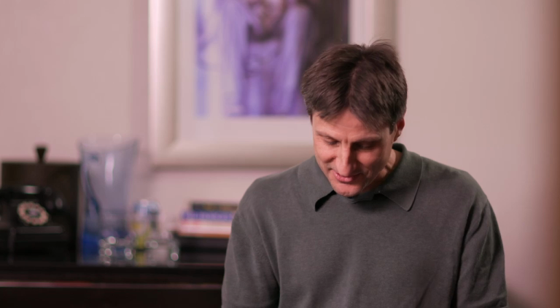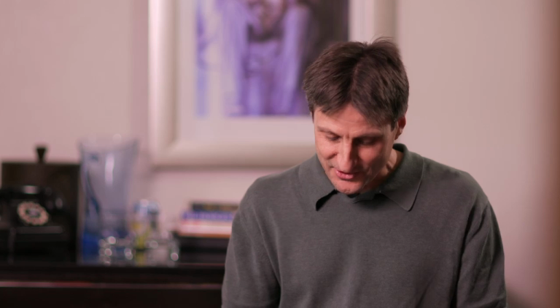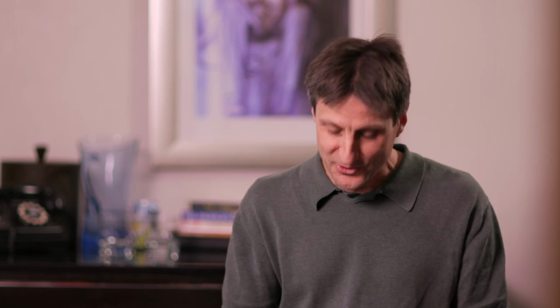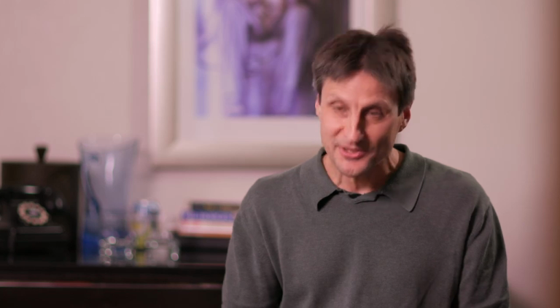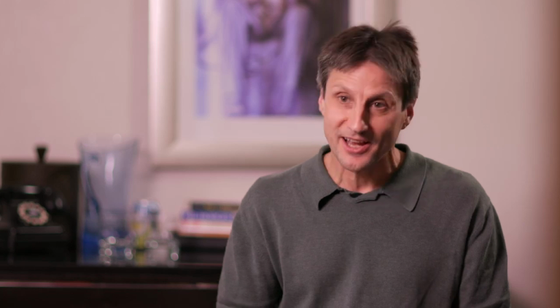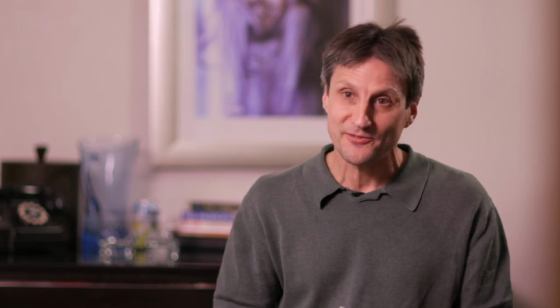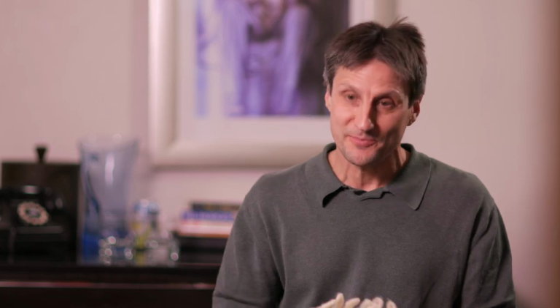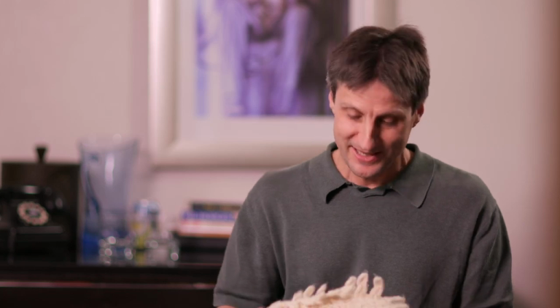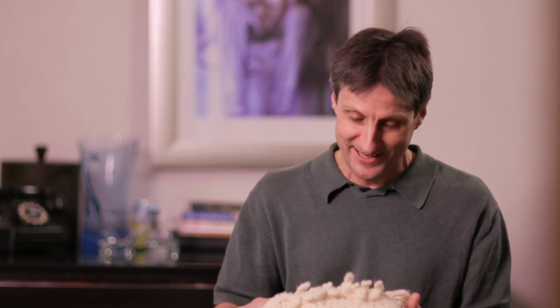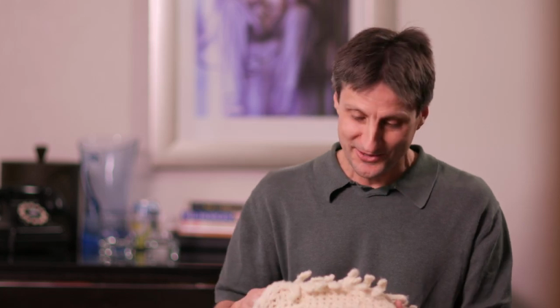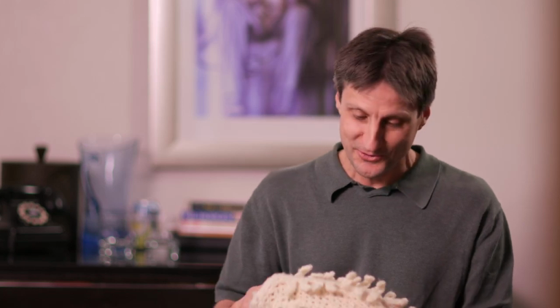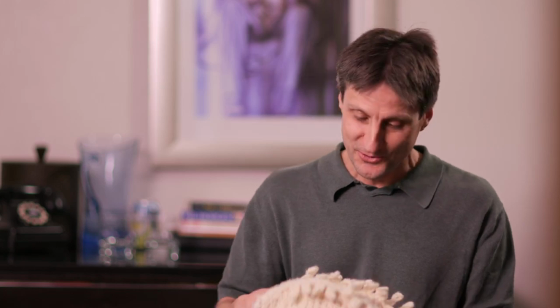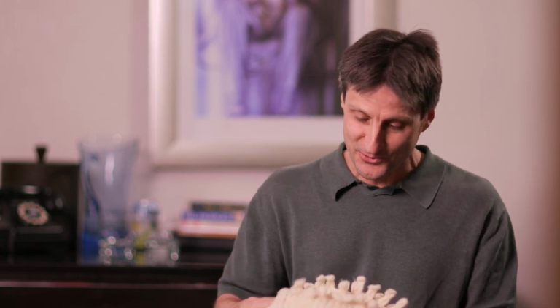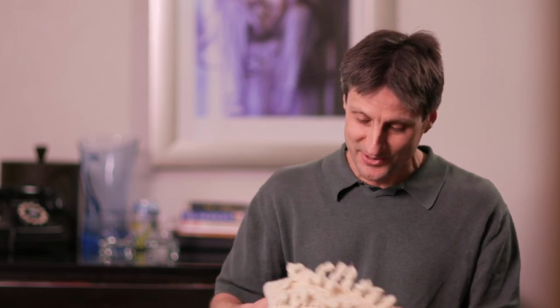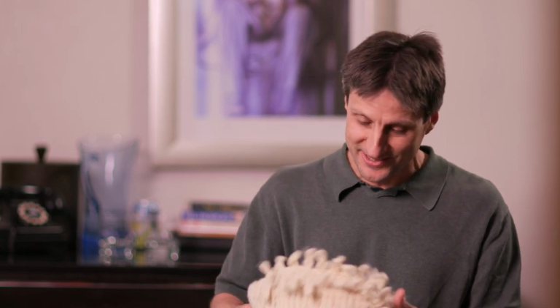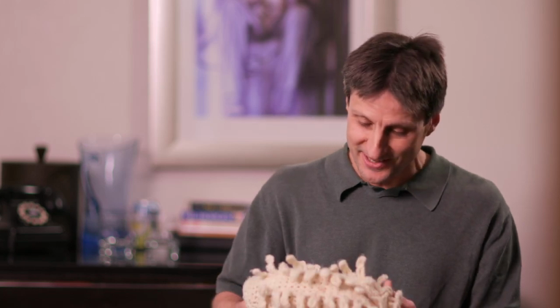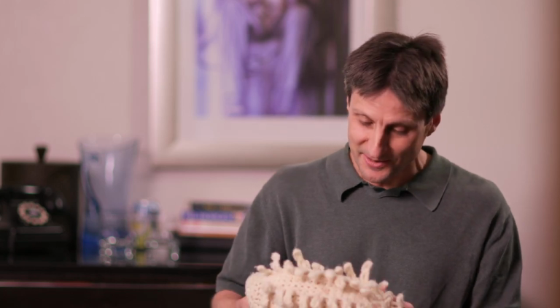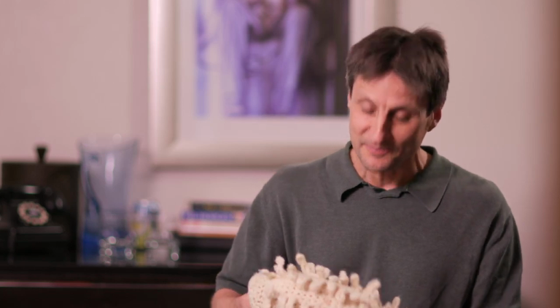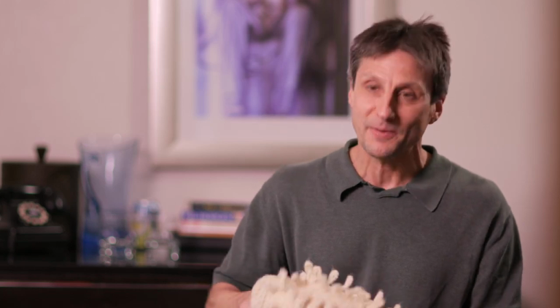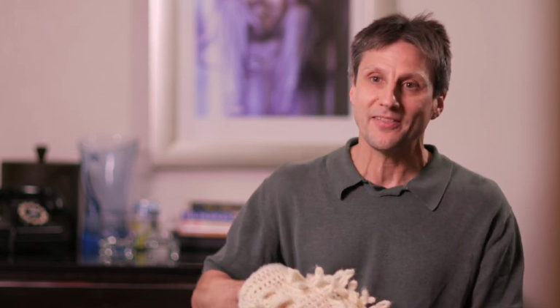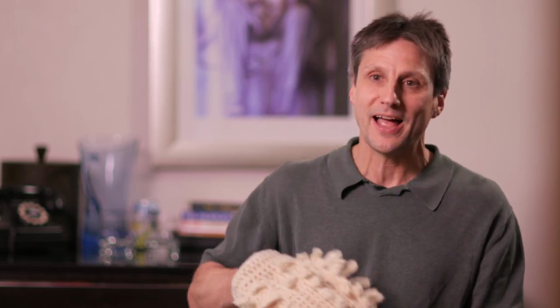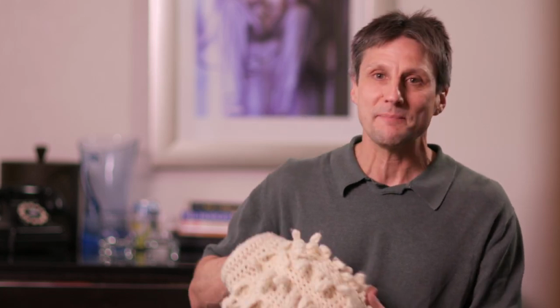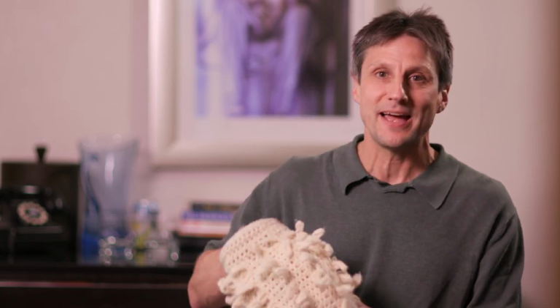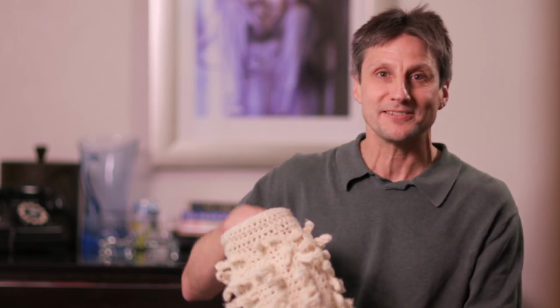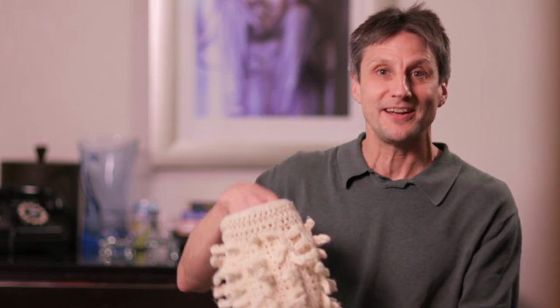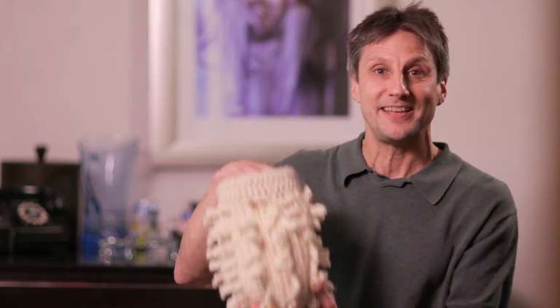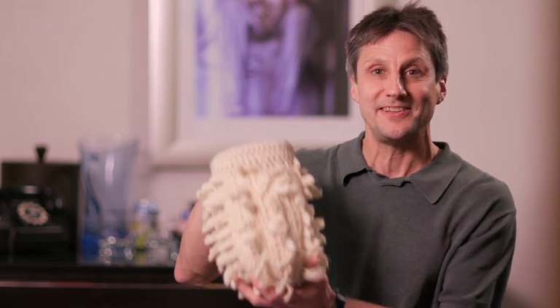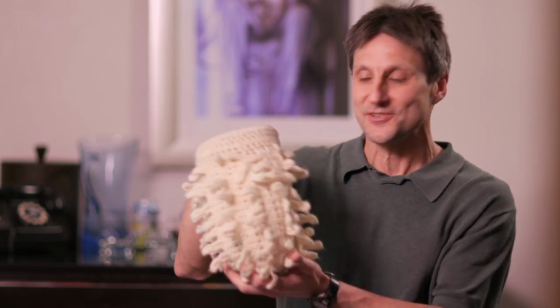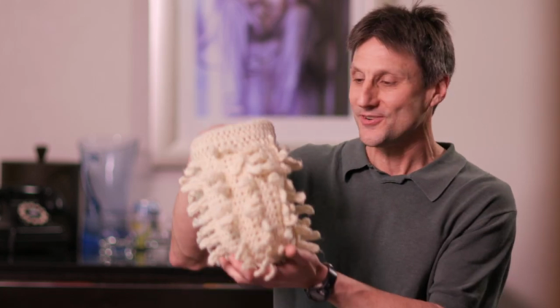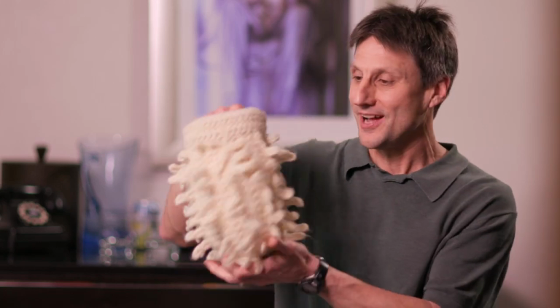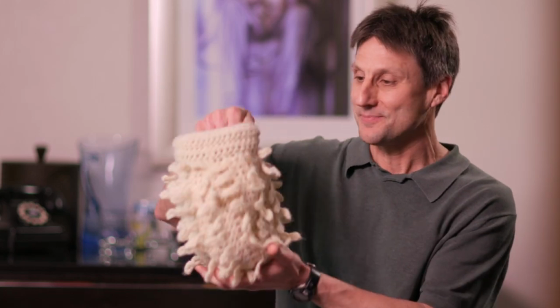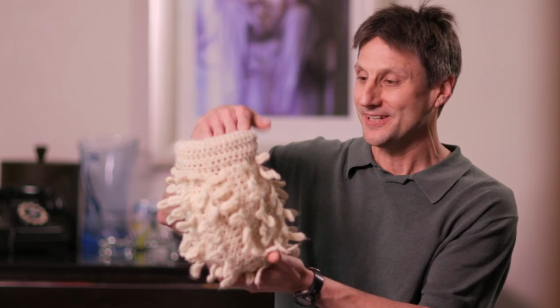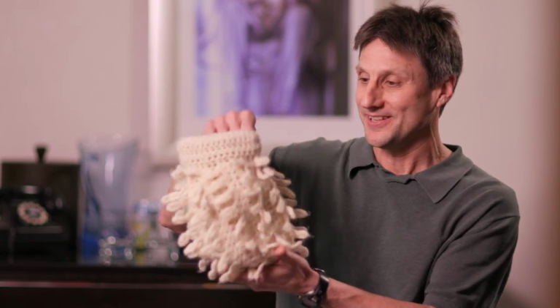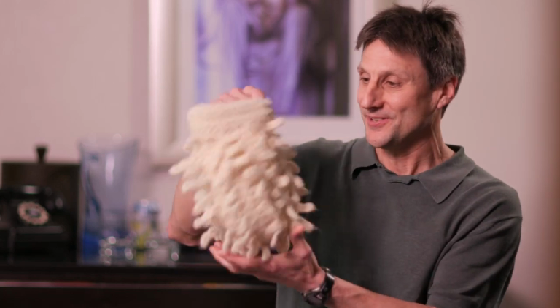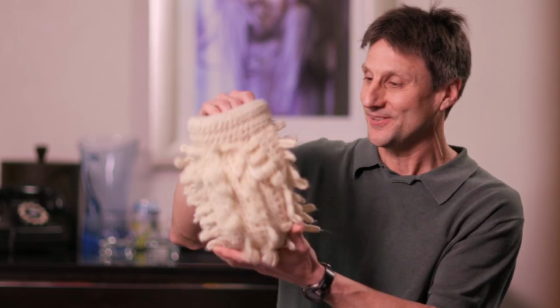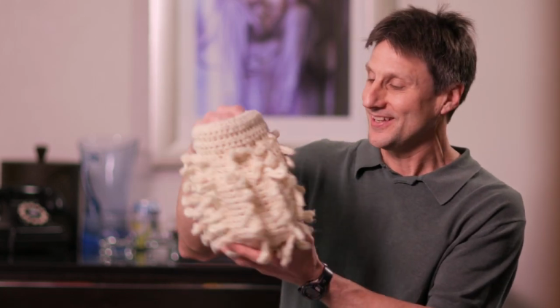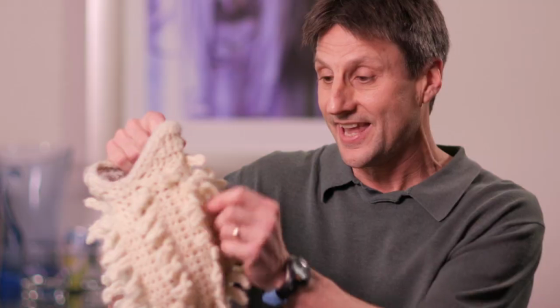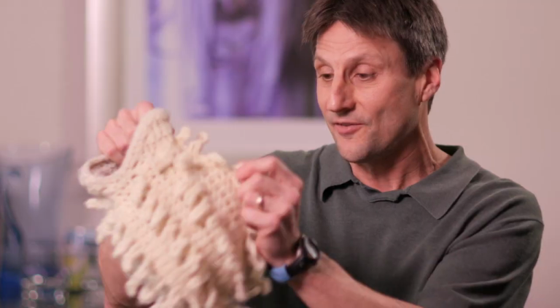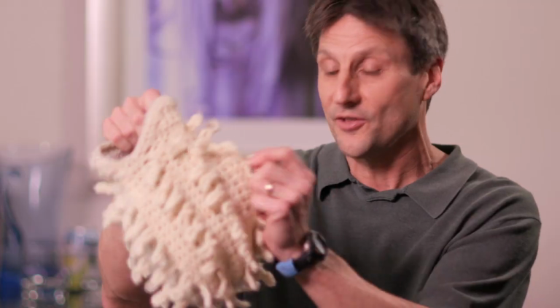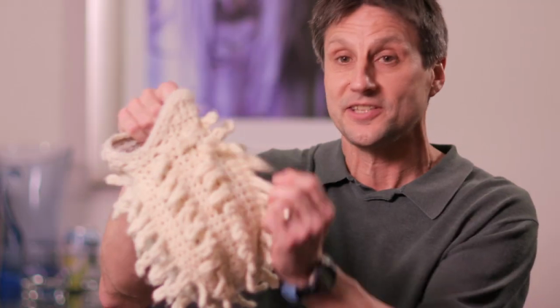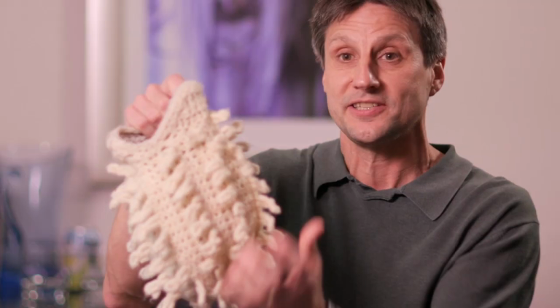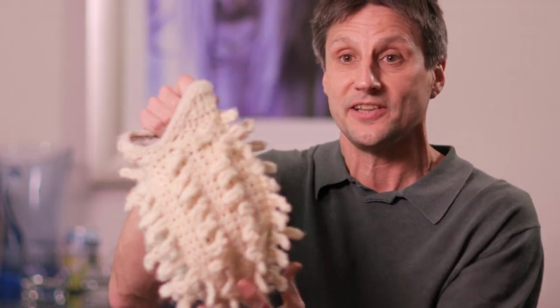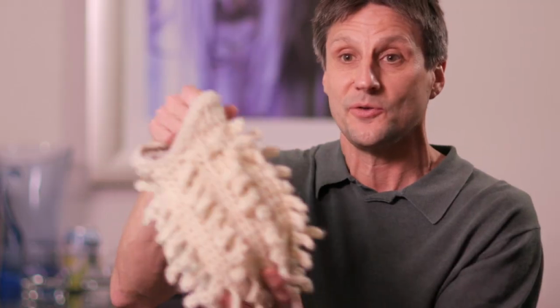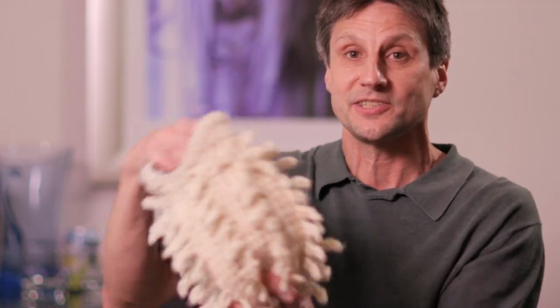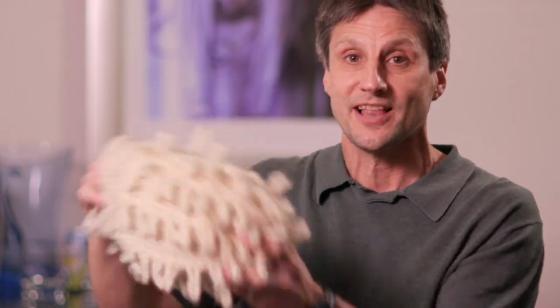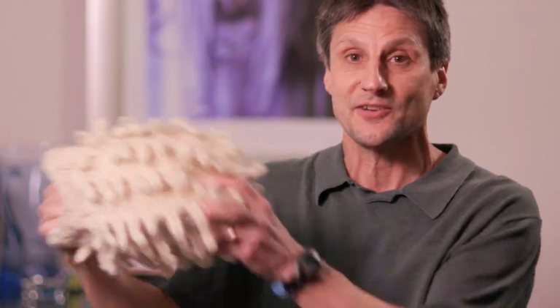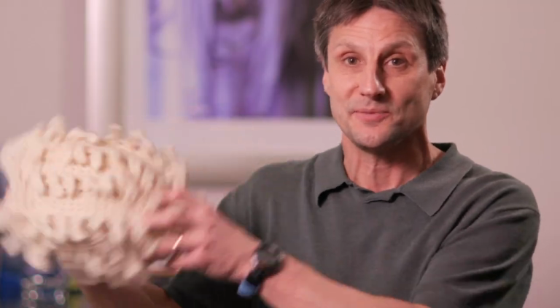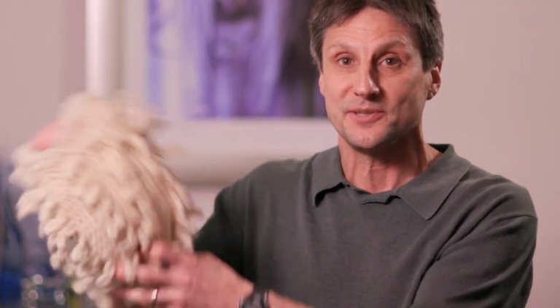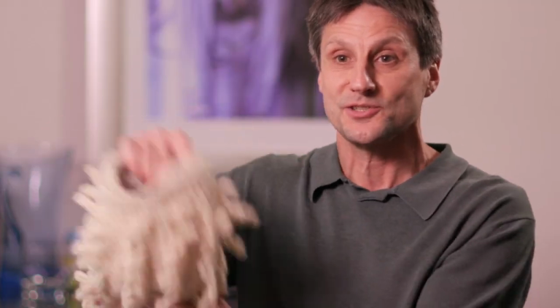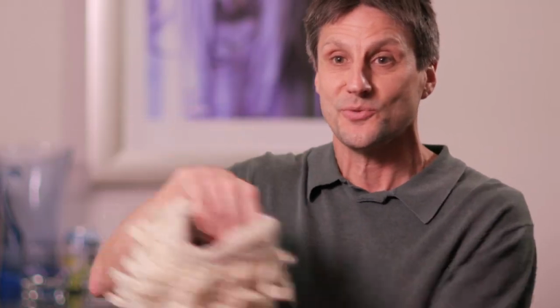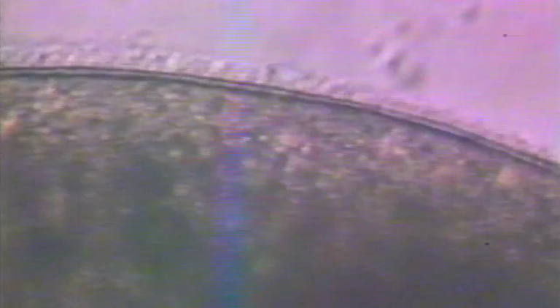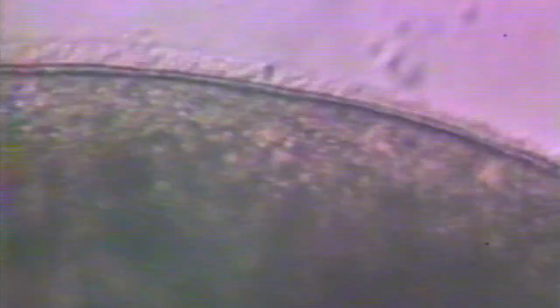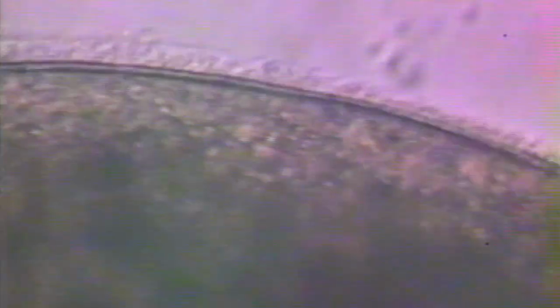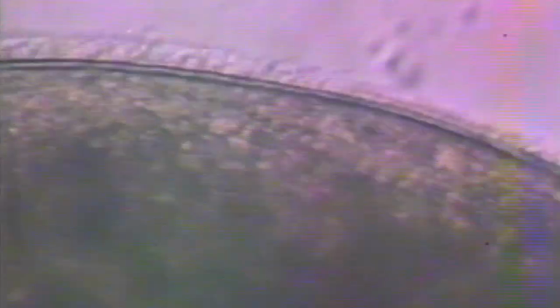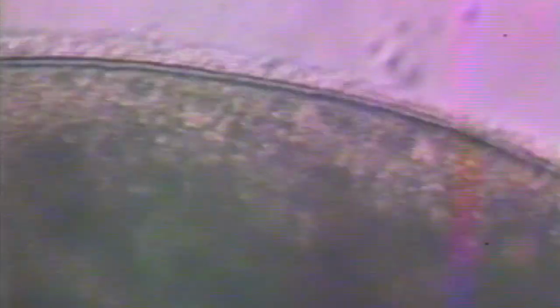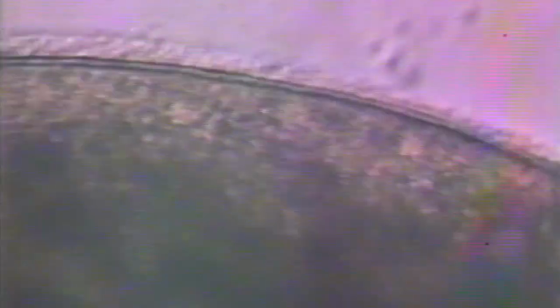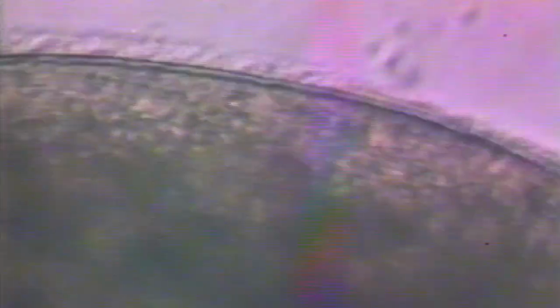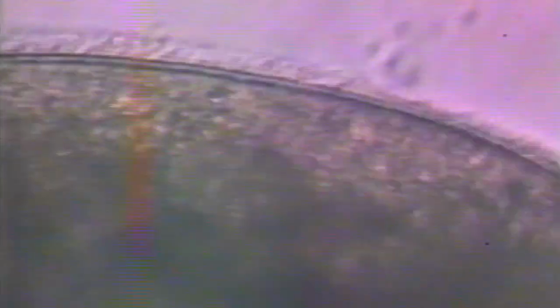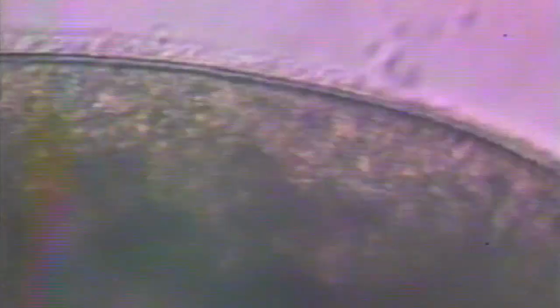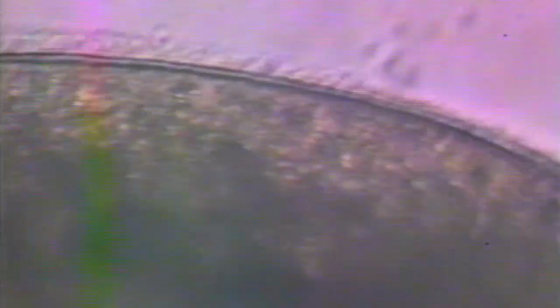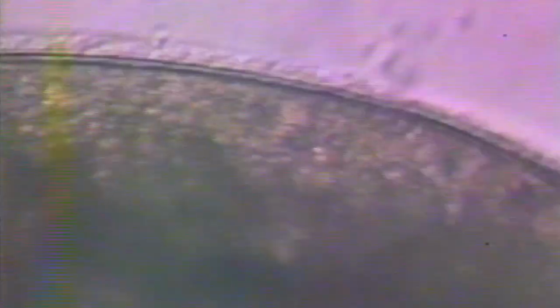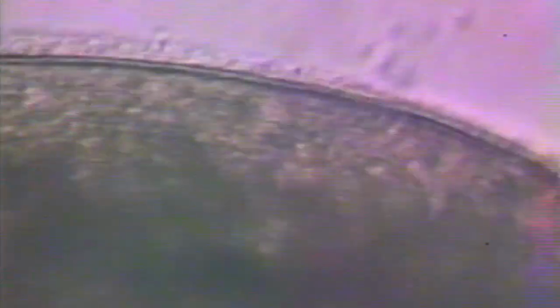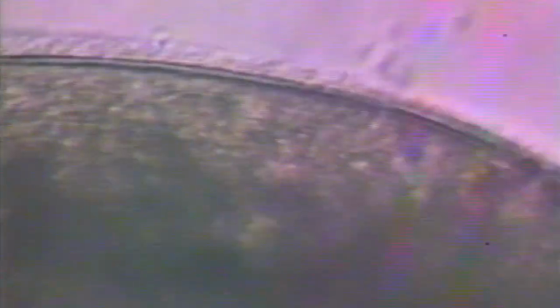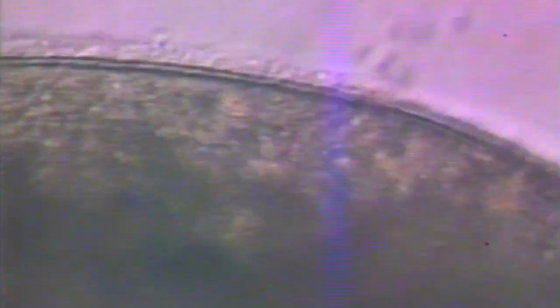This is a good time for me to introduce my lab mascot, Ted Tetrahymena. They have all these cilia which allows them to swim around, which is really cool.